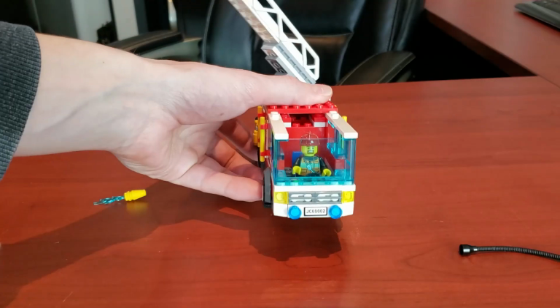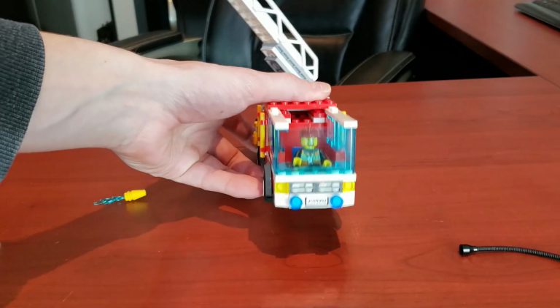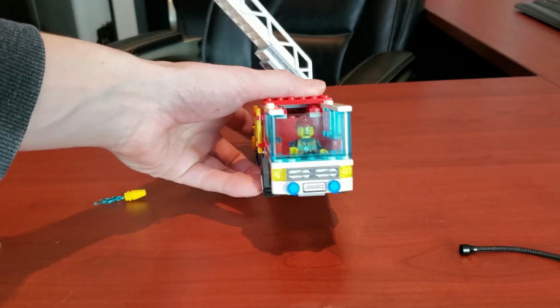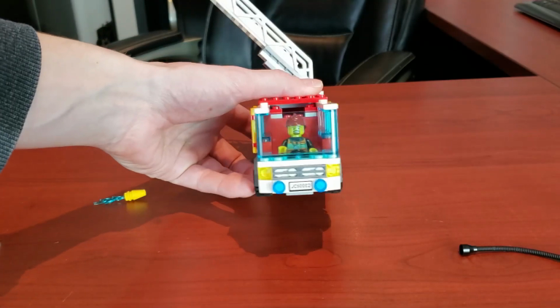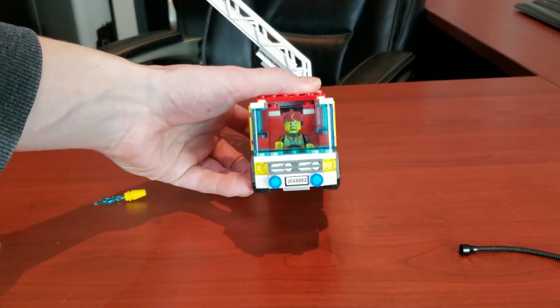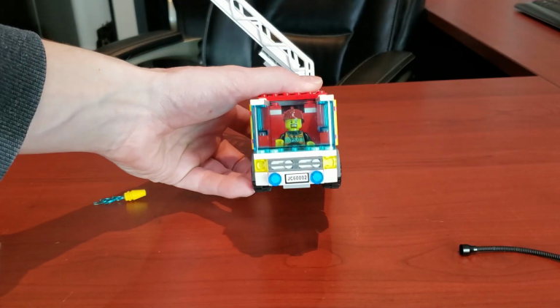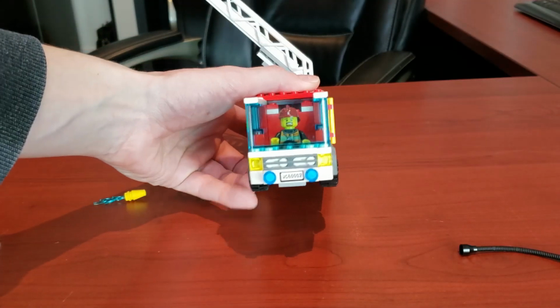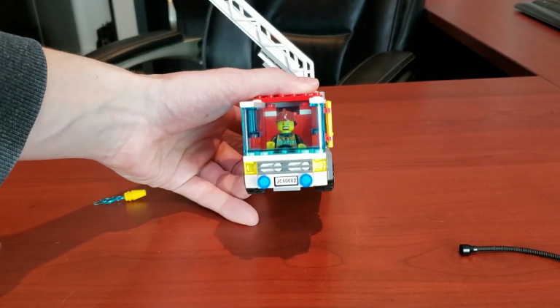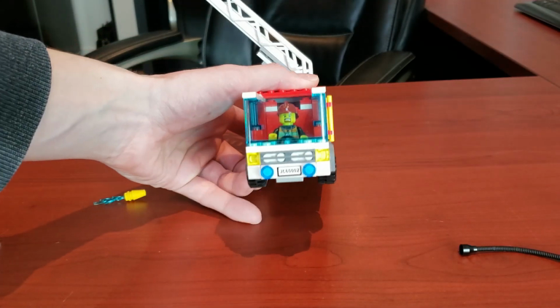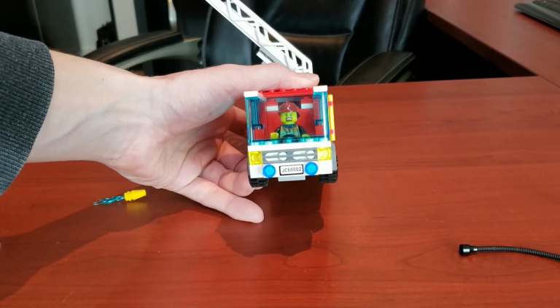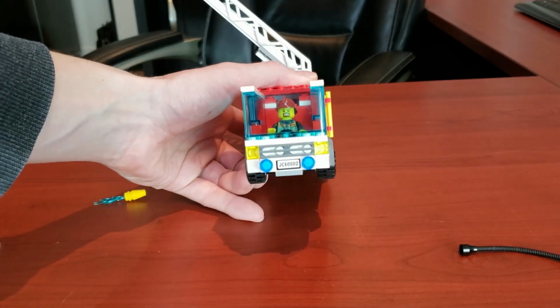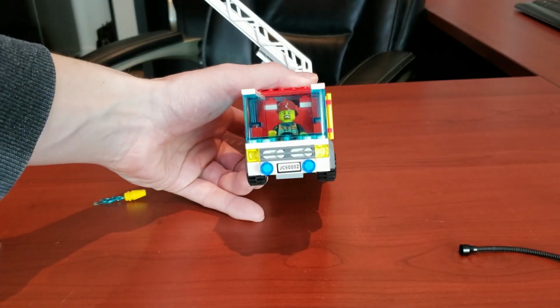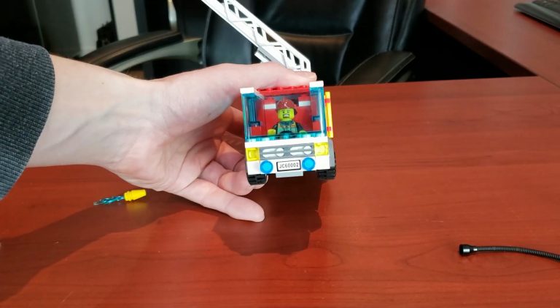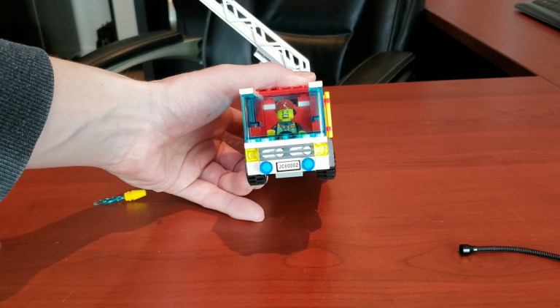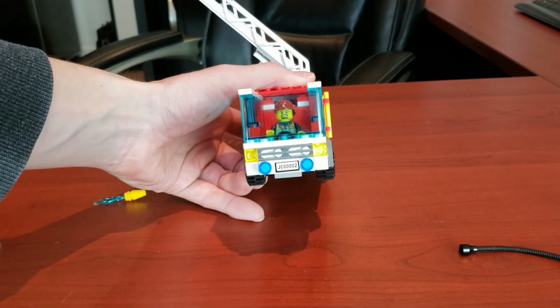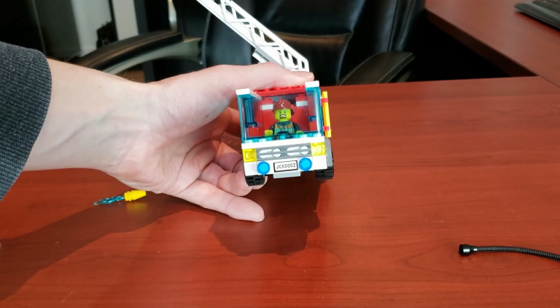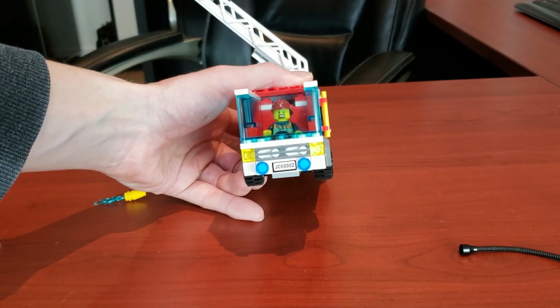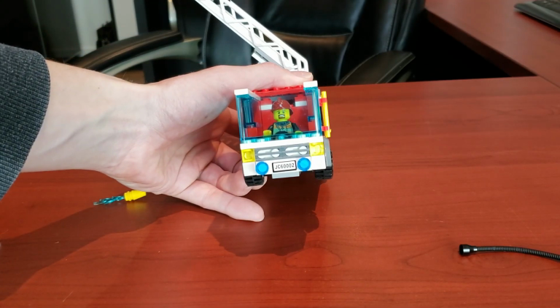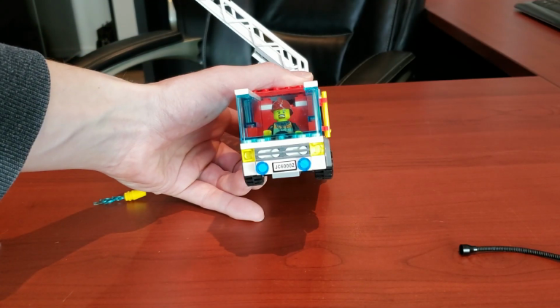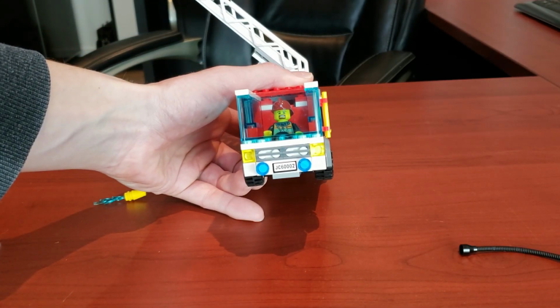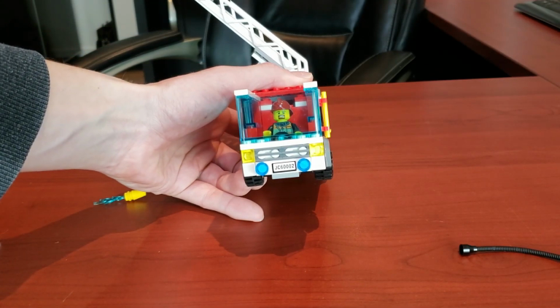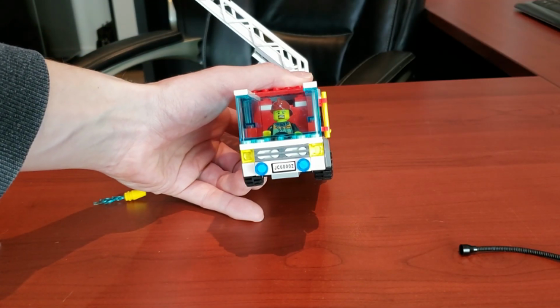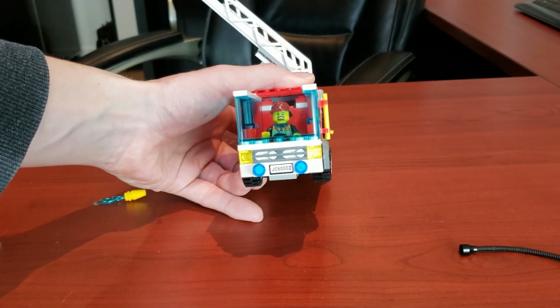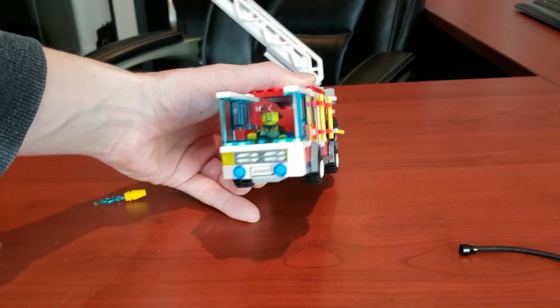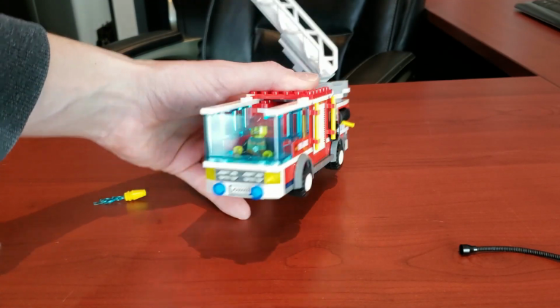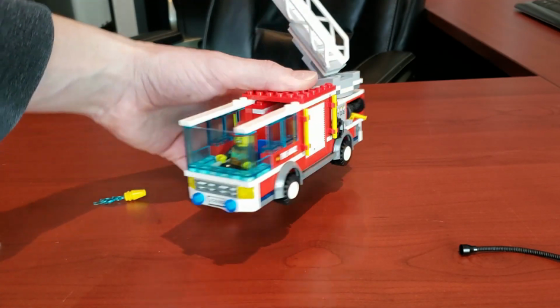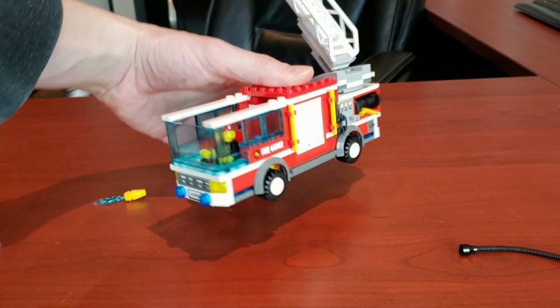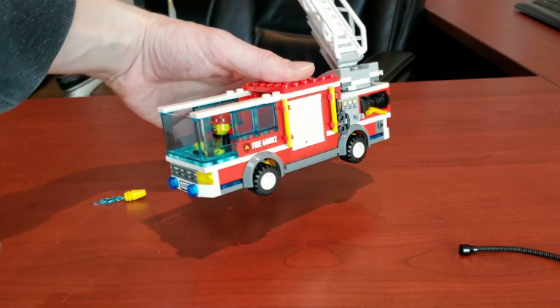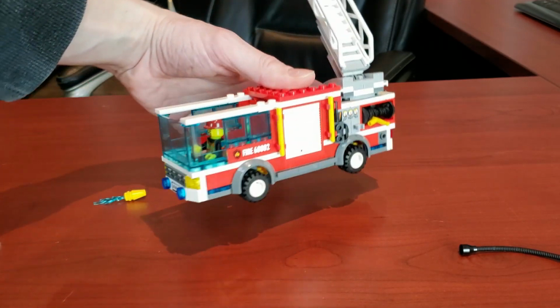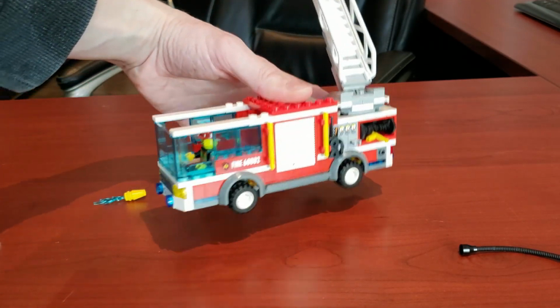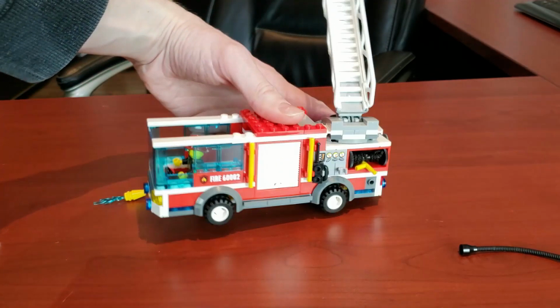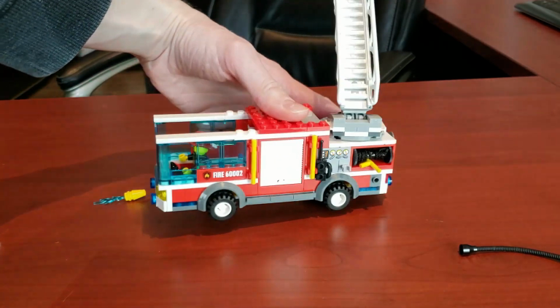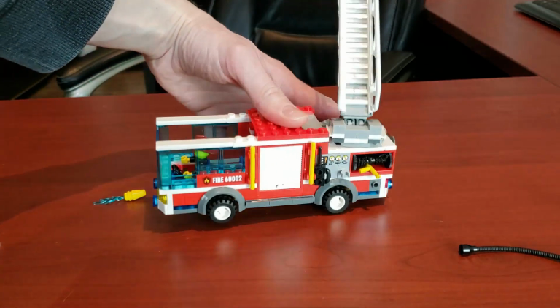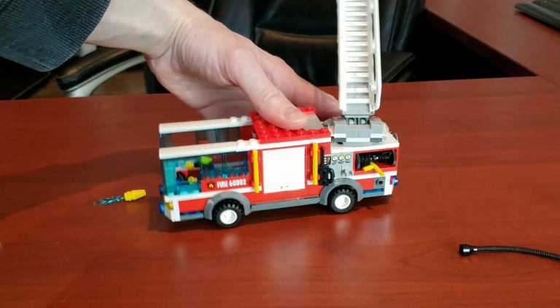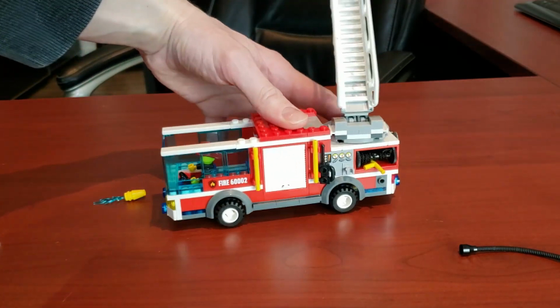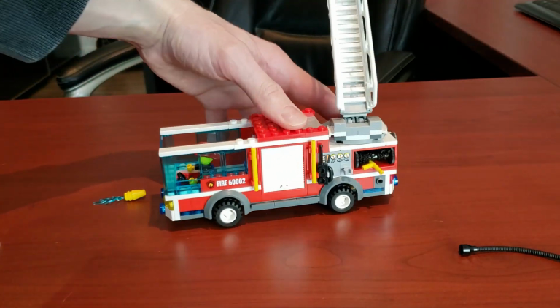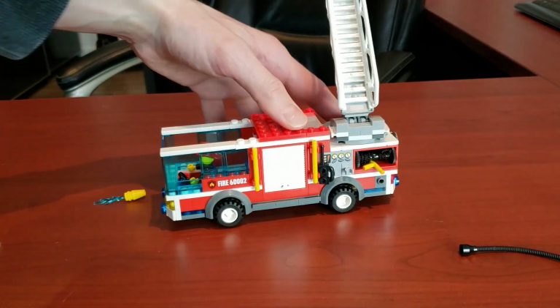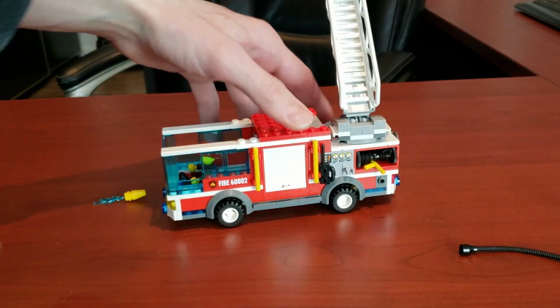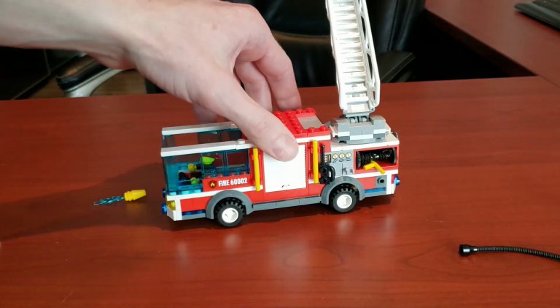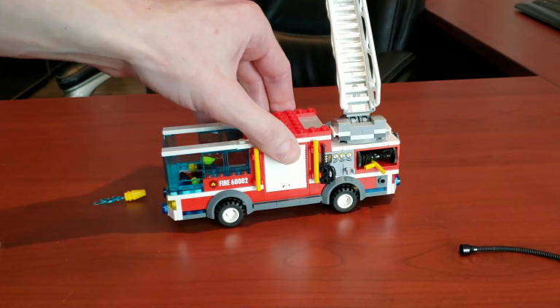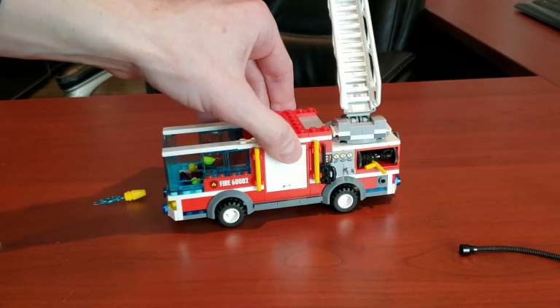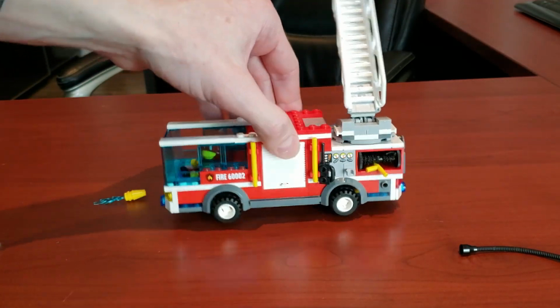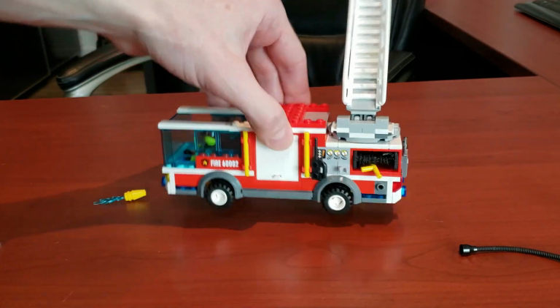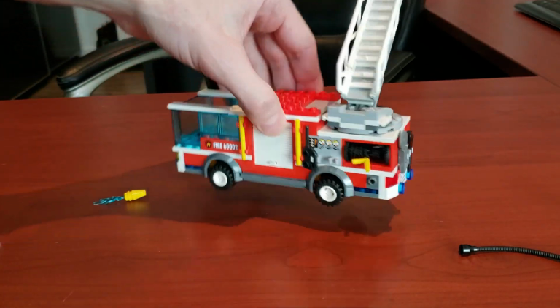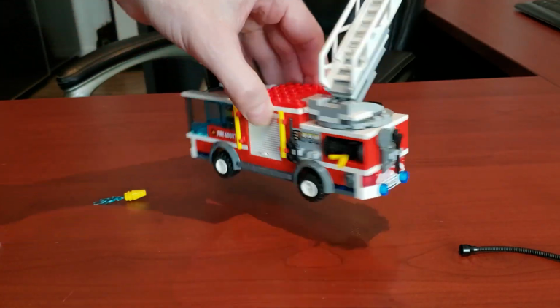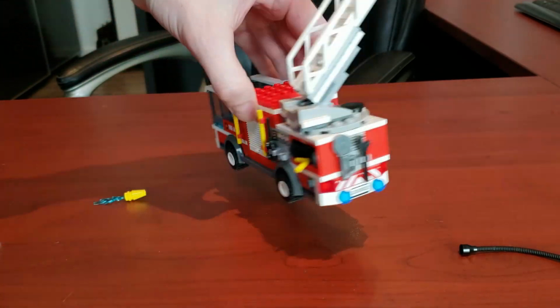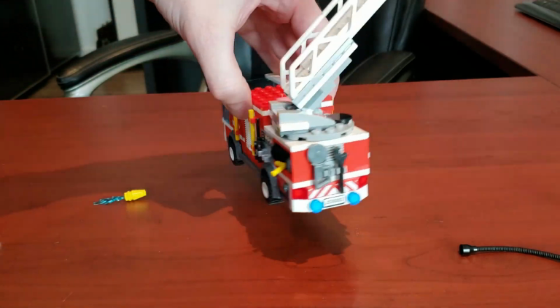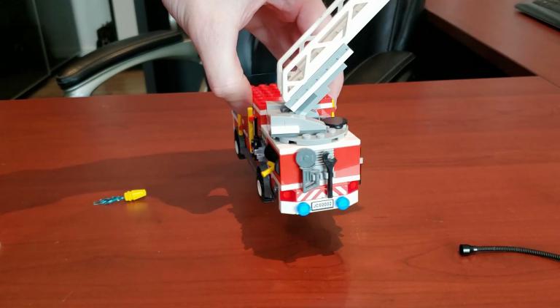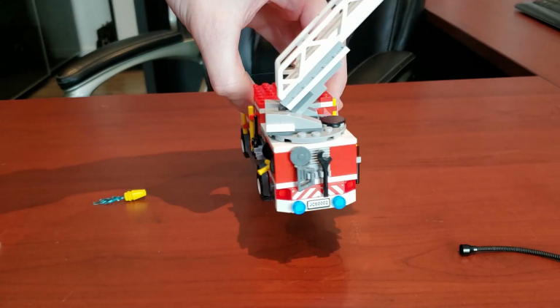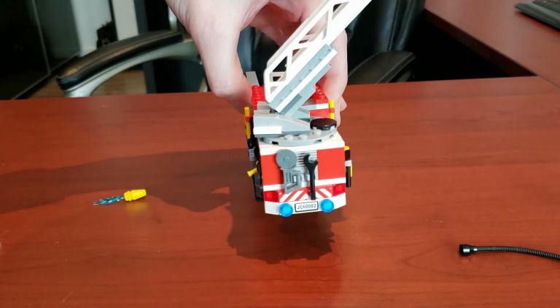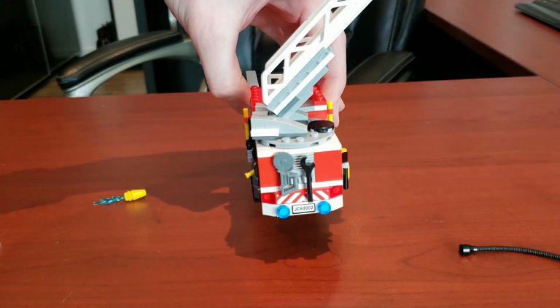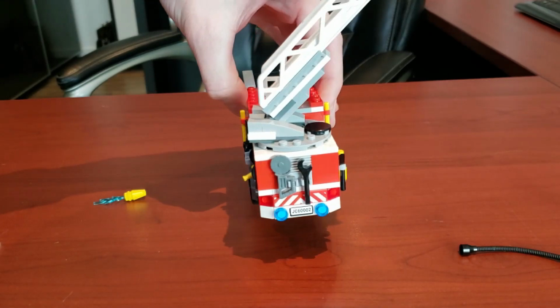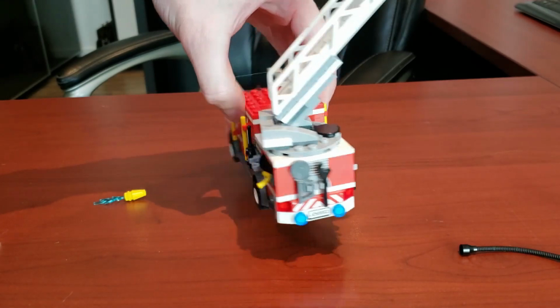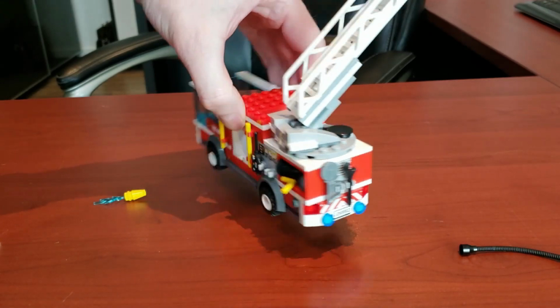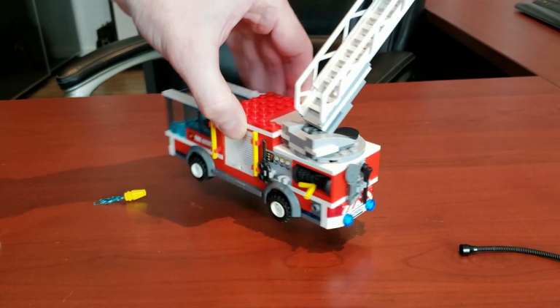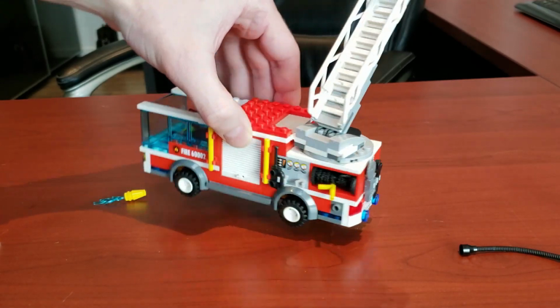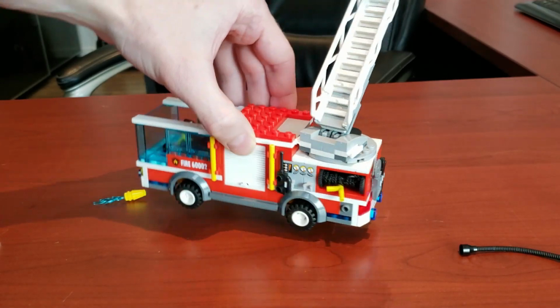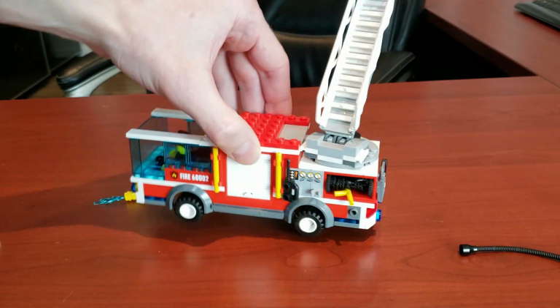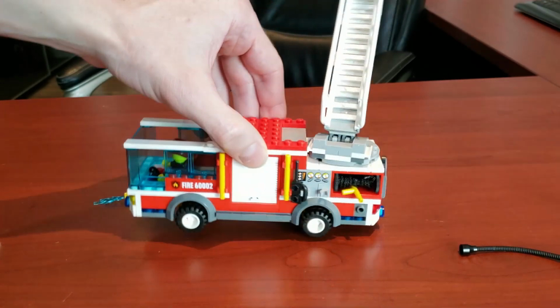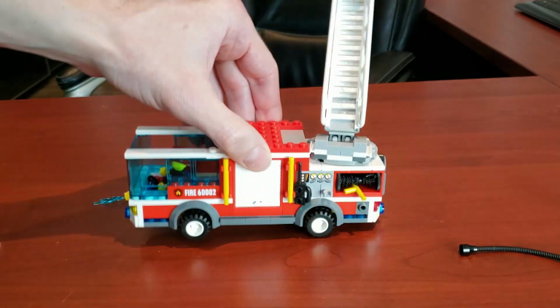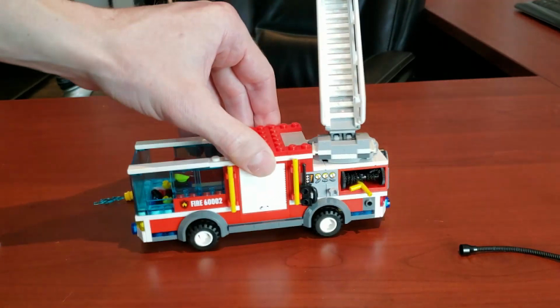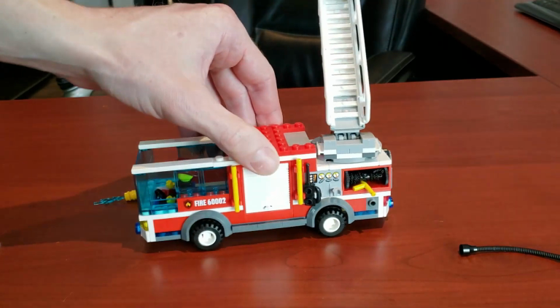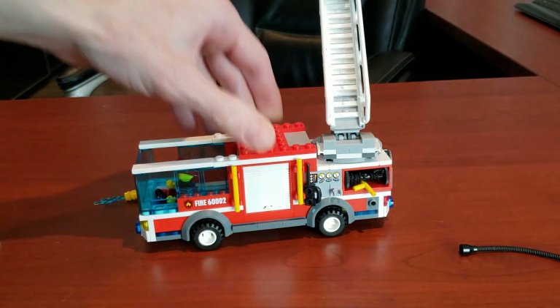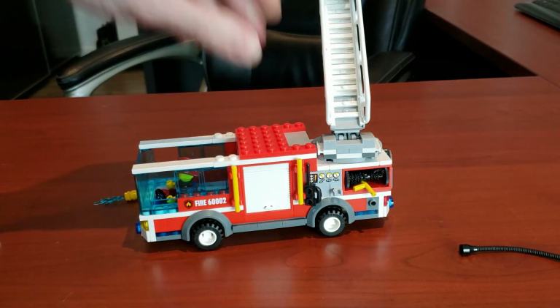It also has a nice little license plate. This little model really has it all — that's what I really appreciated about it.